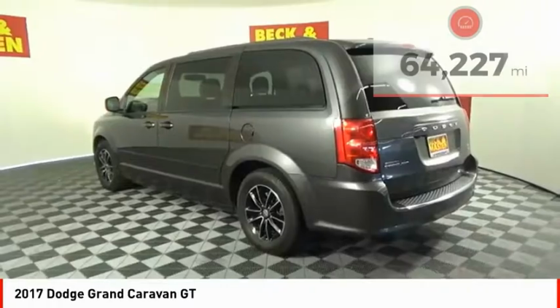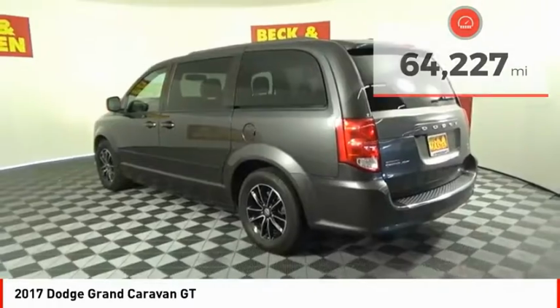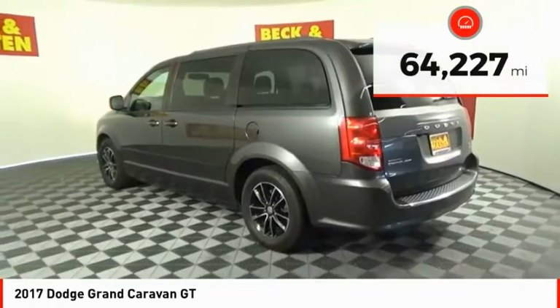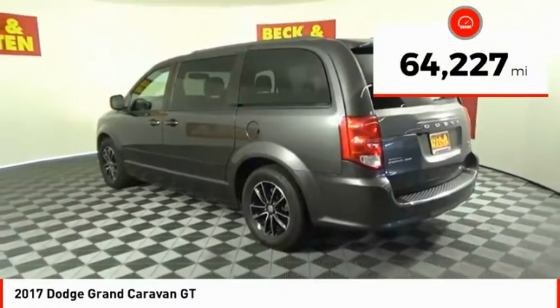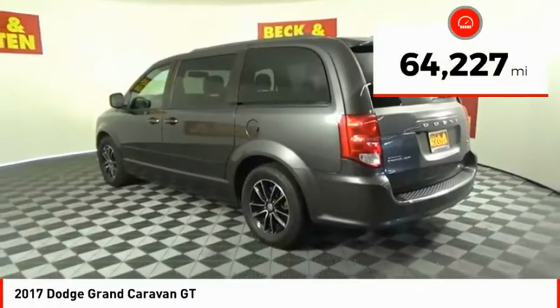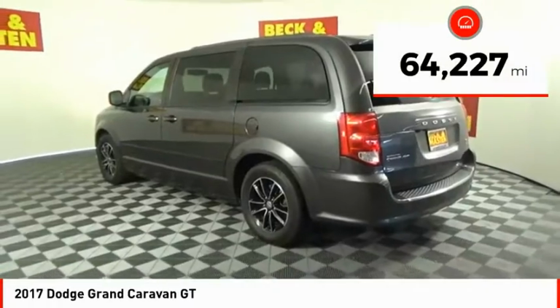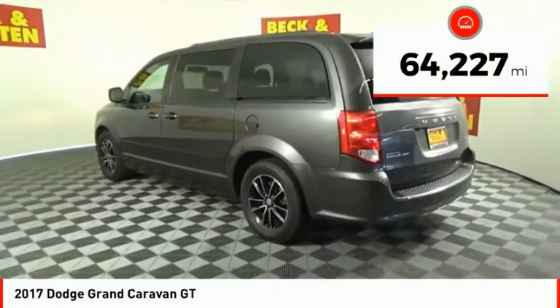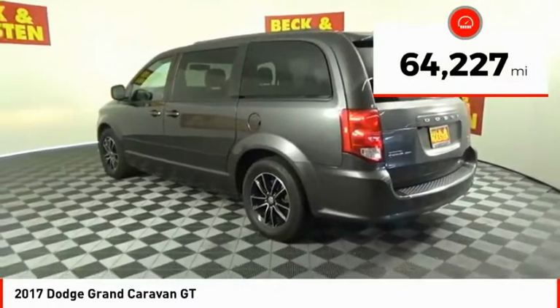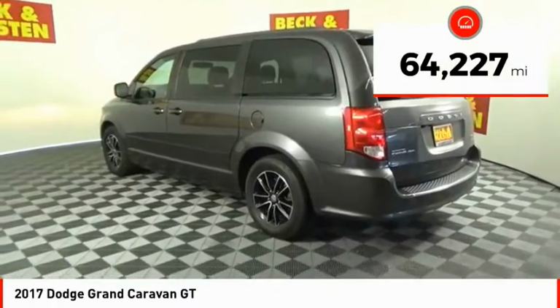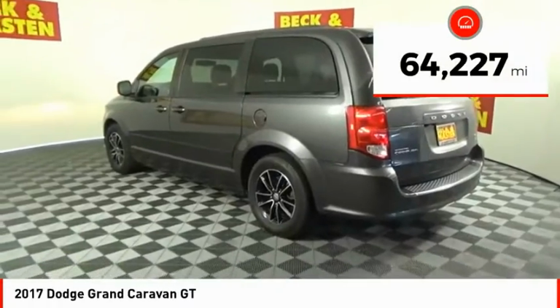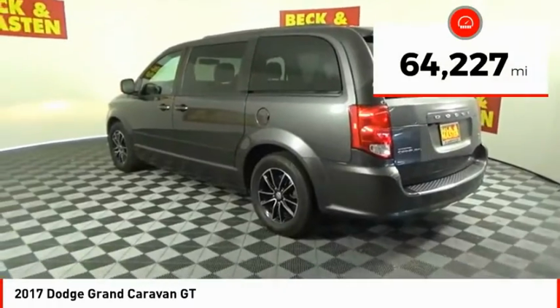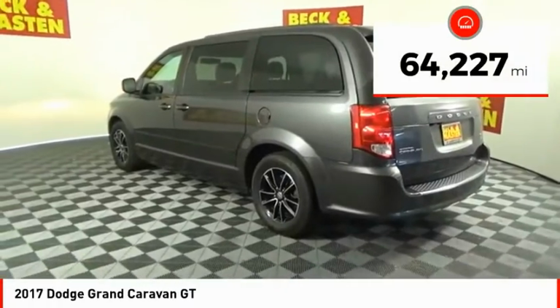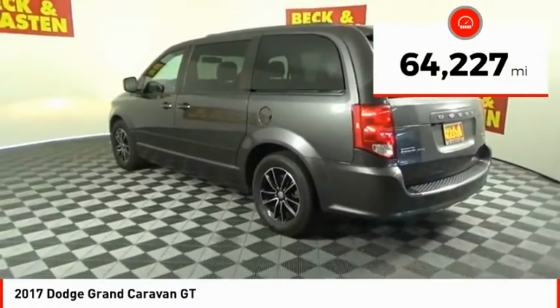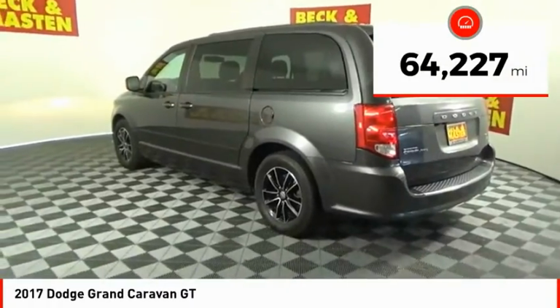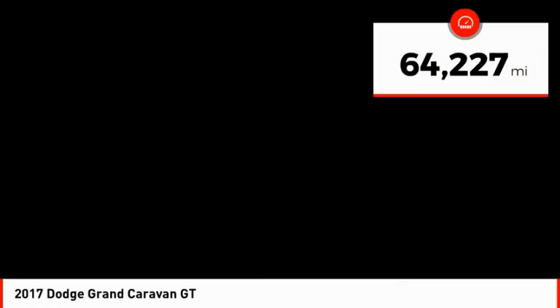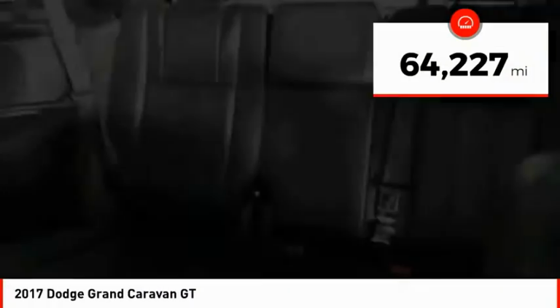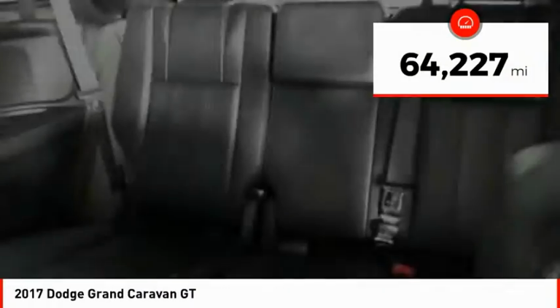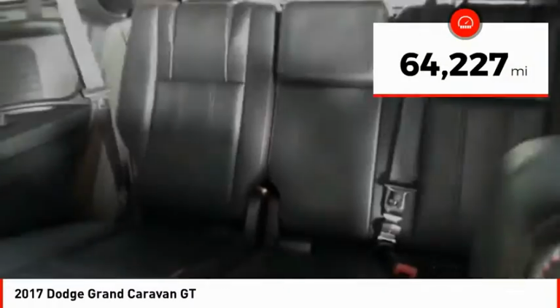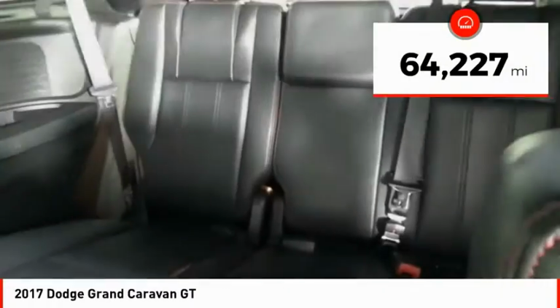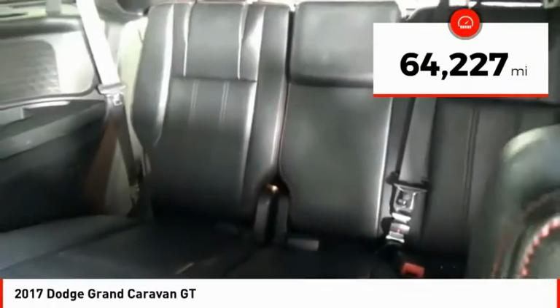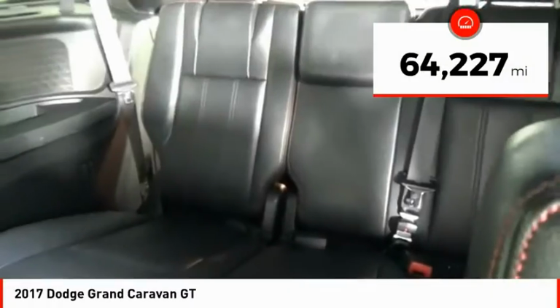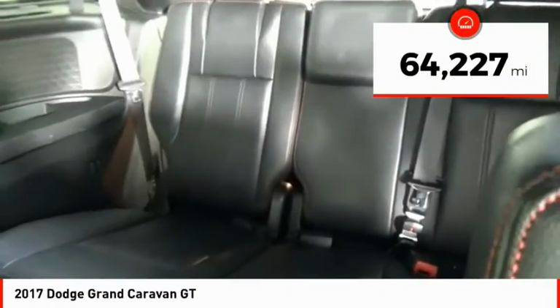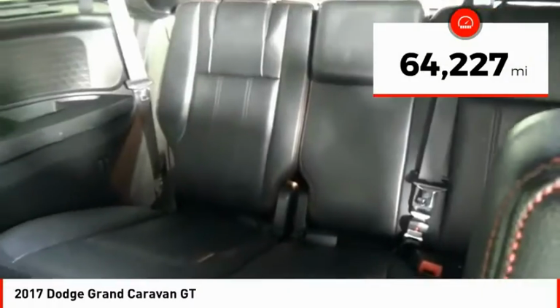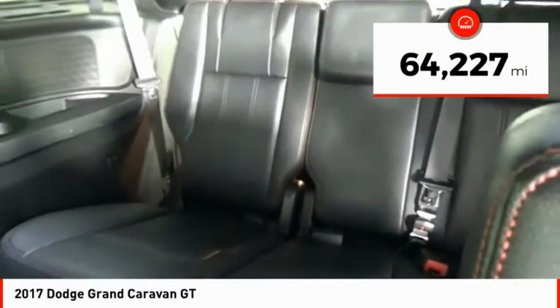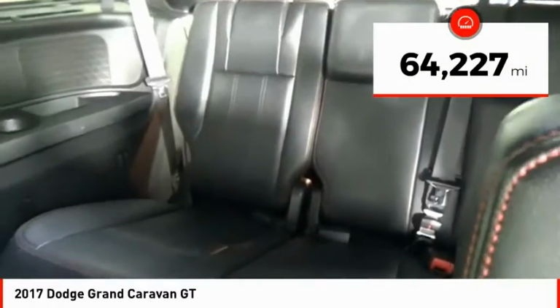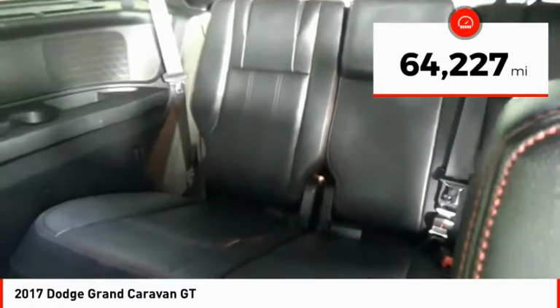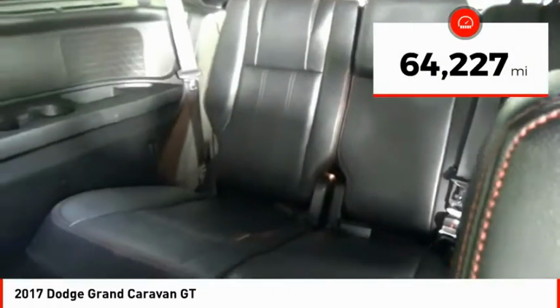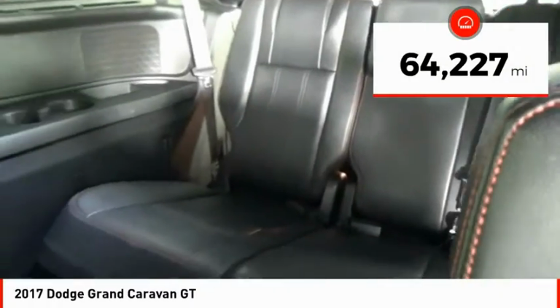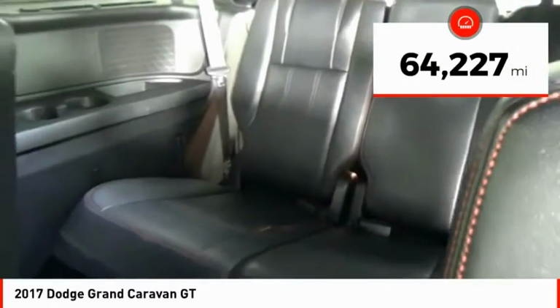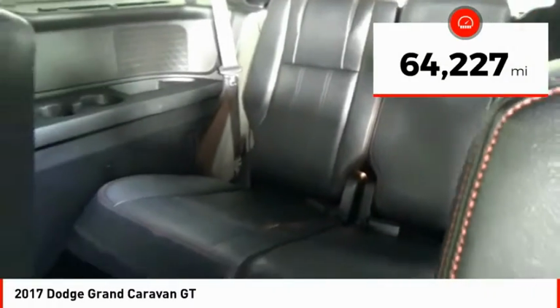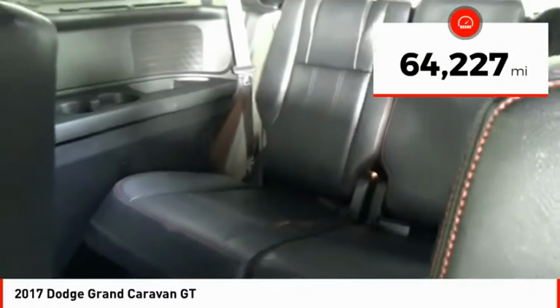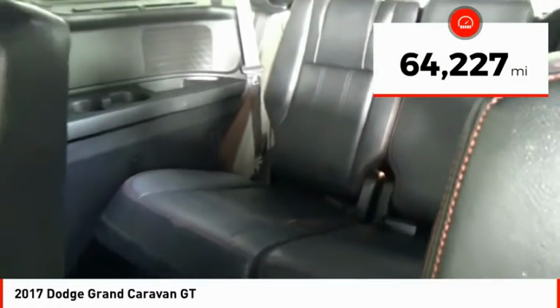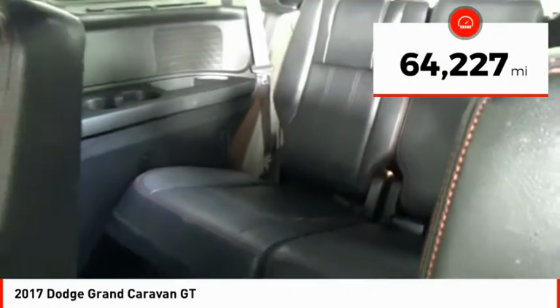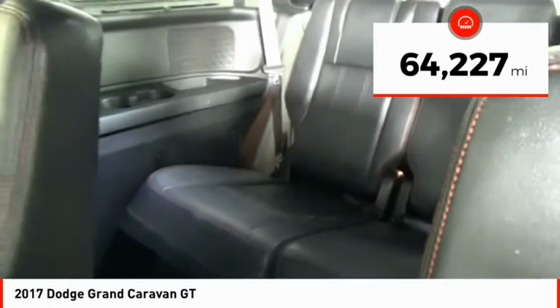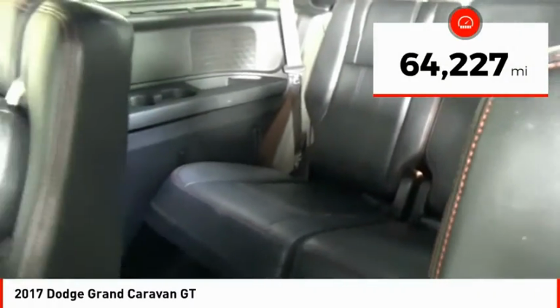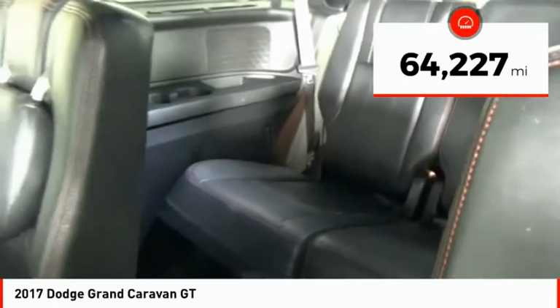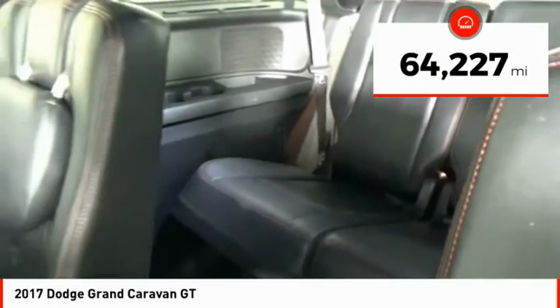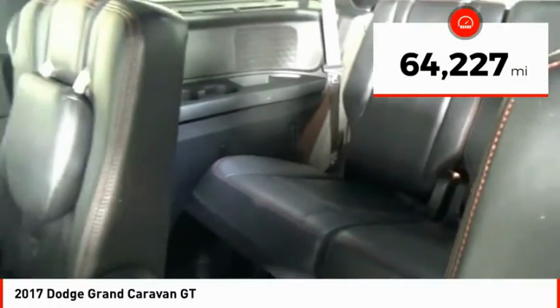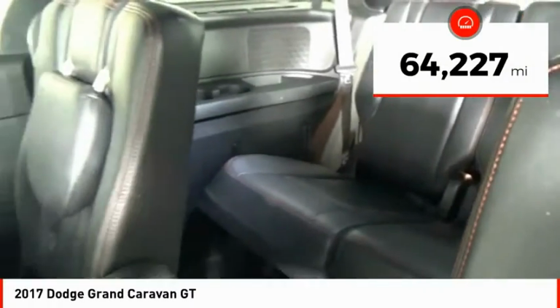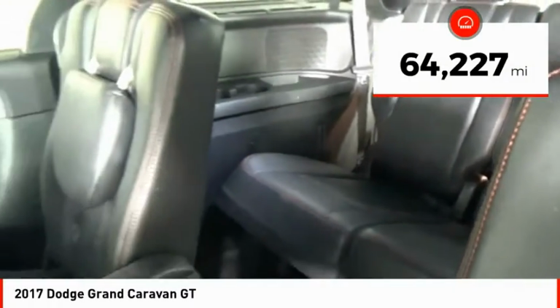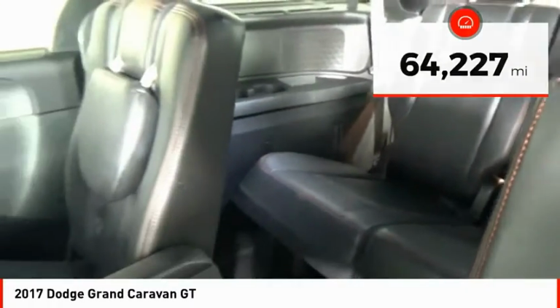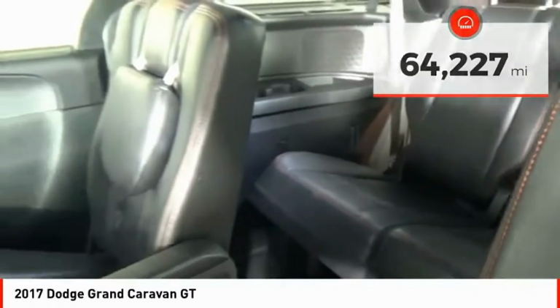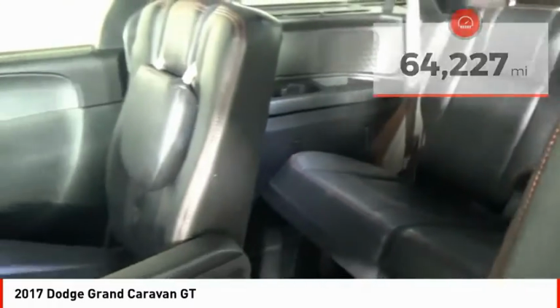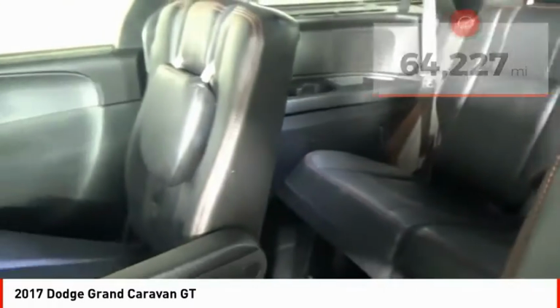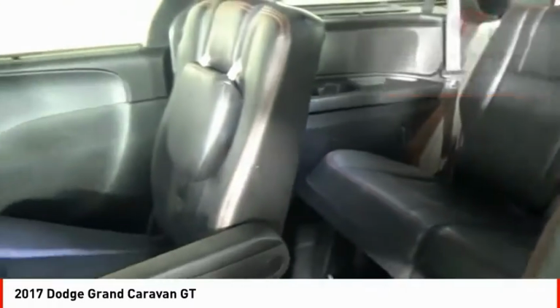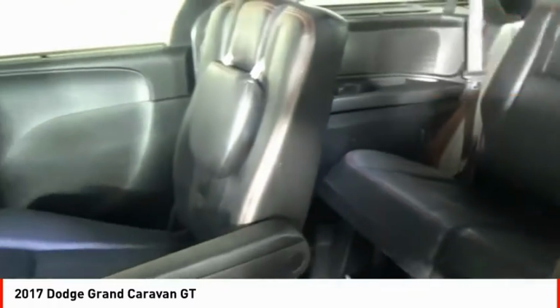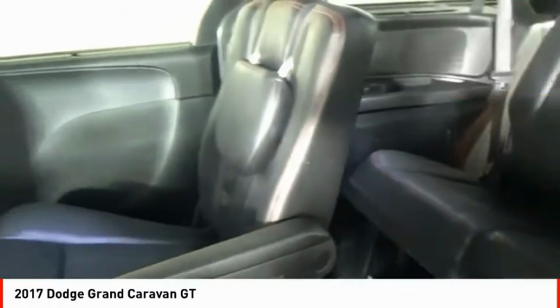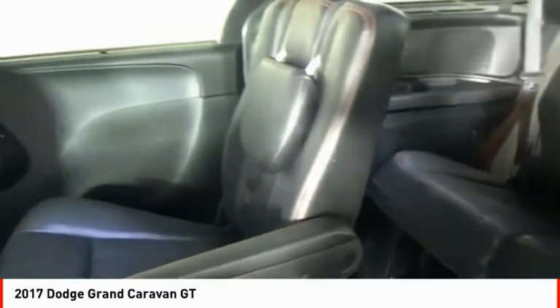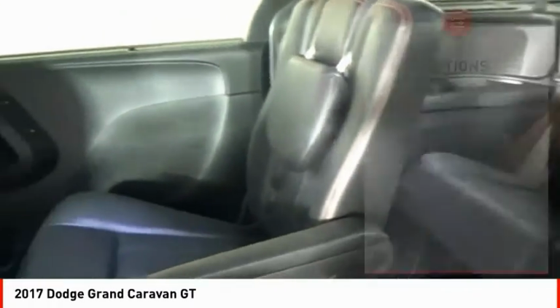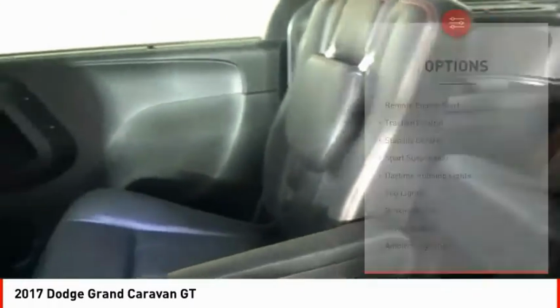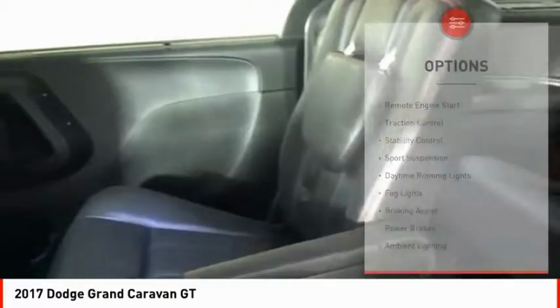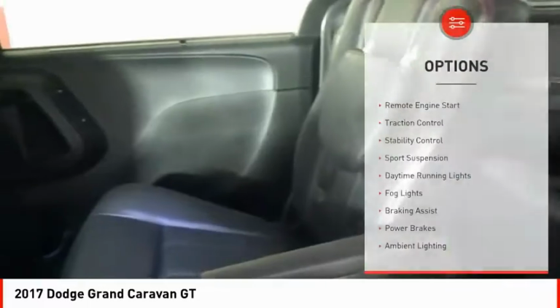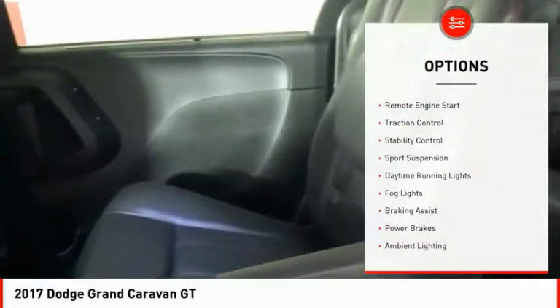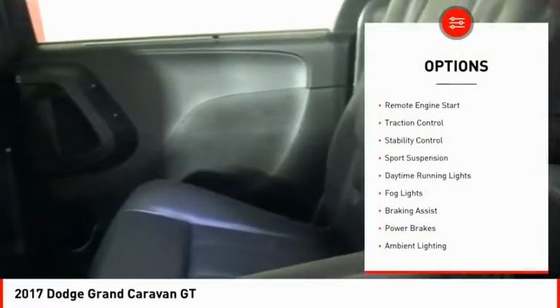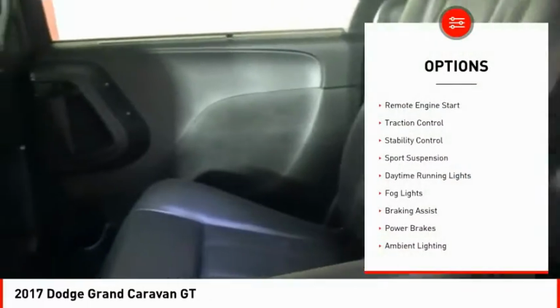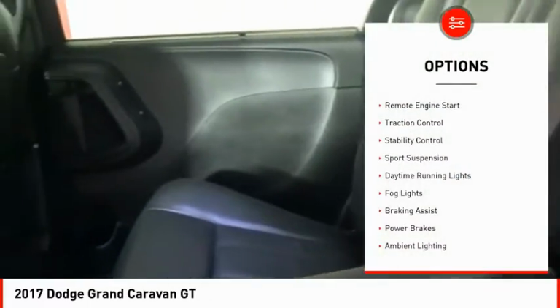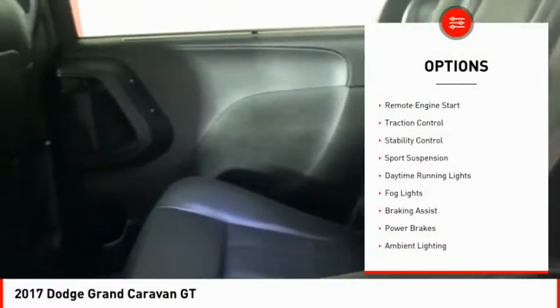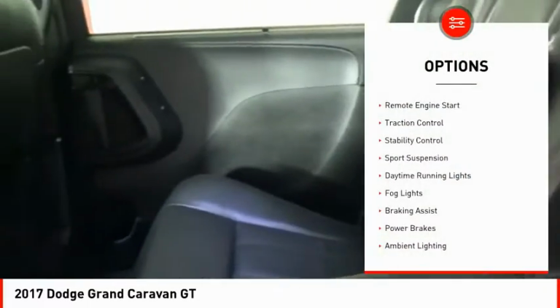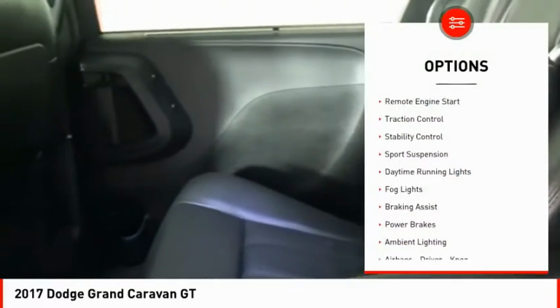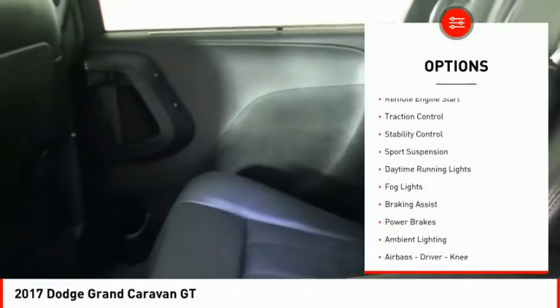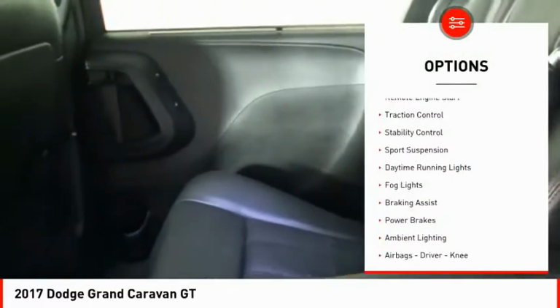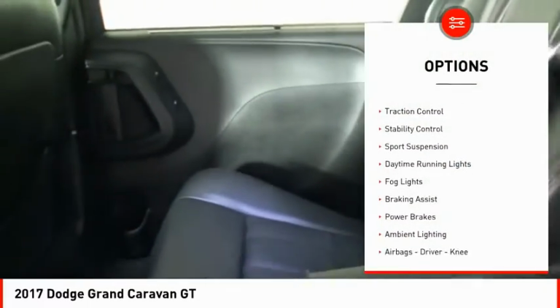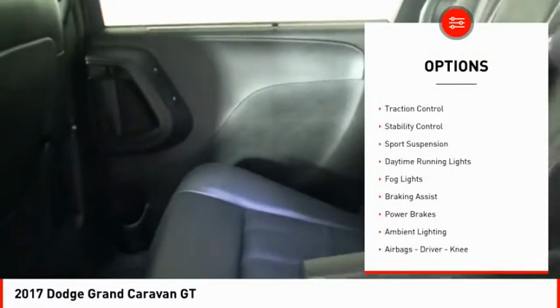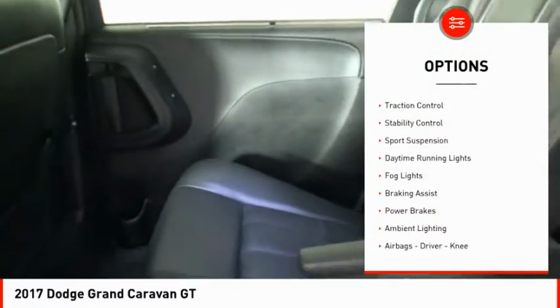This vehicle has less than 65,000 miles. Here are some of this vehicle's great options: Remote Engine Start,